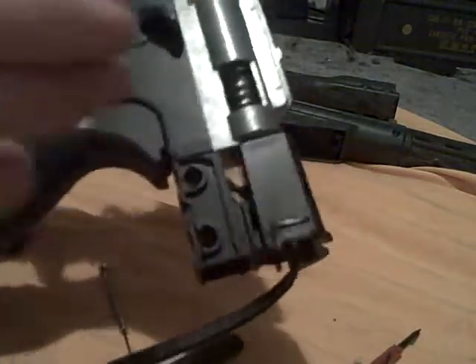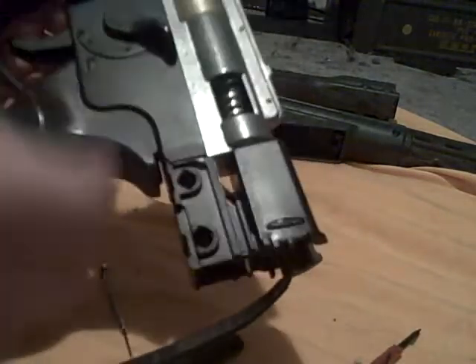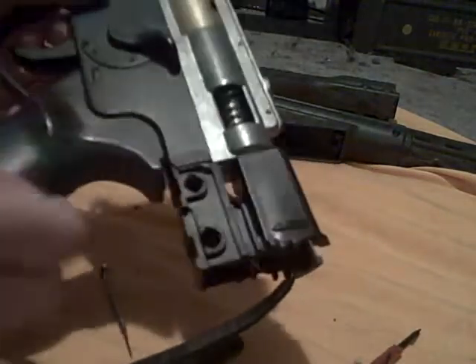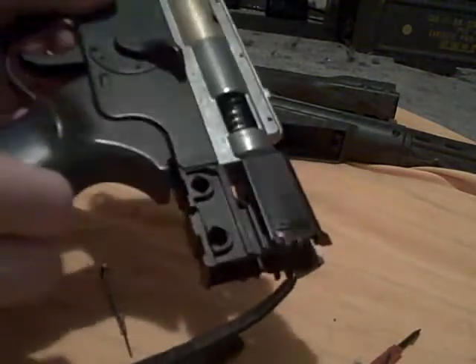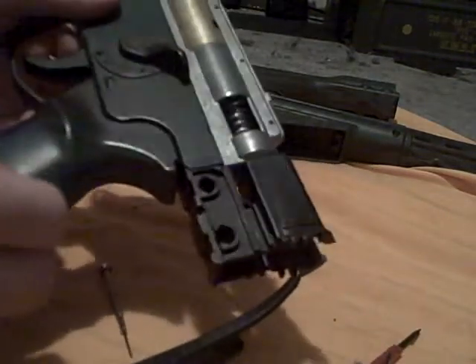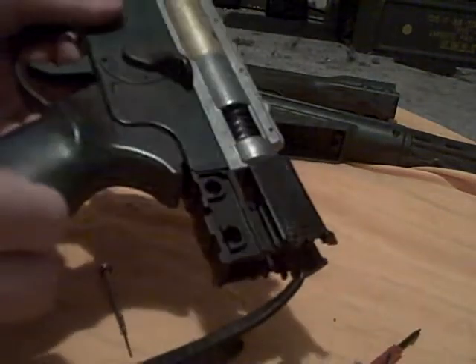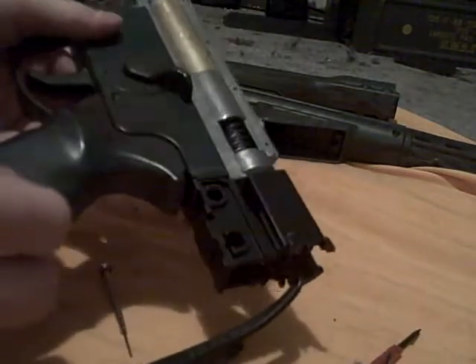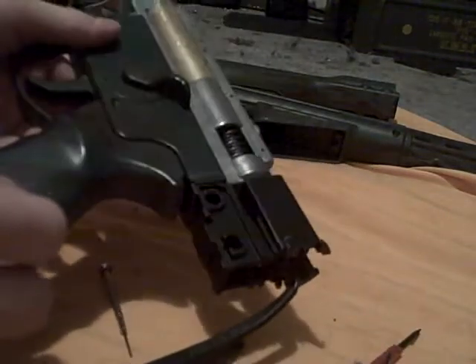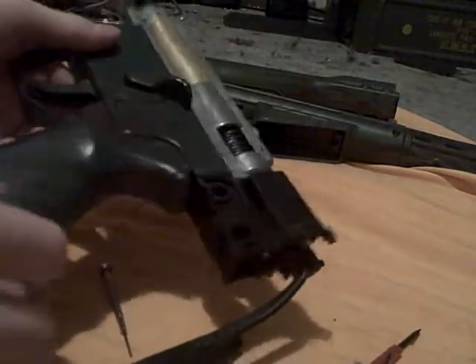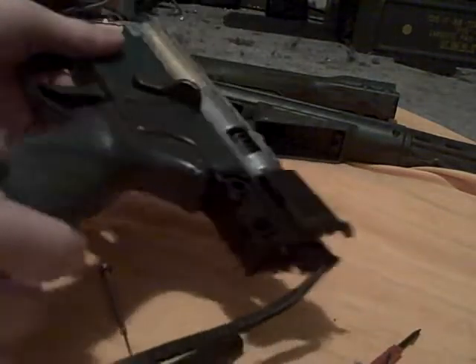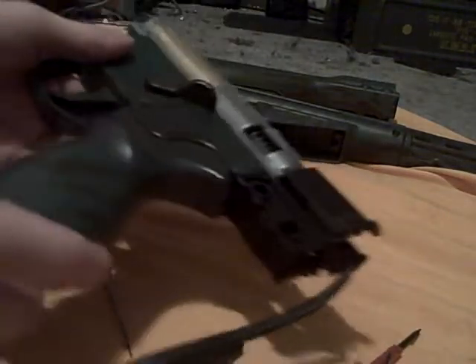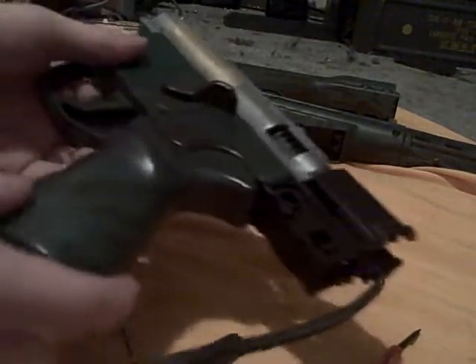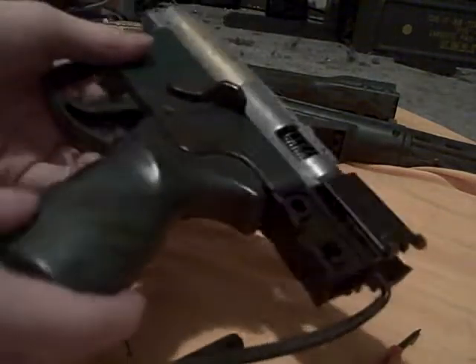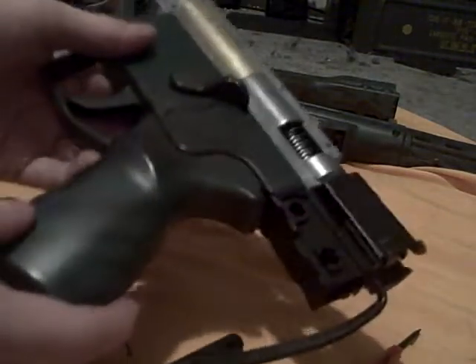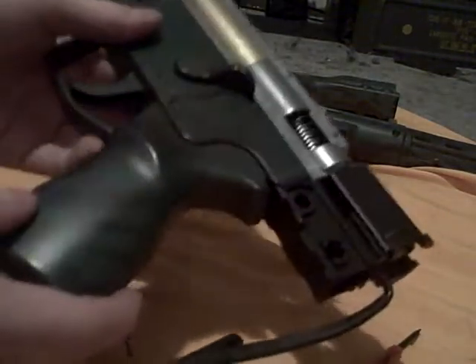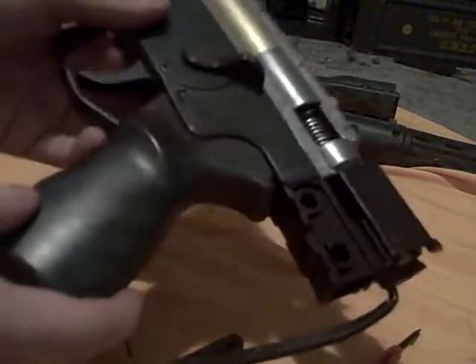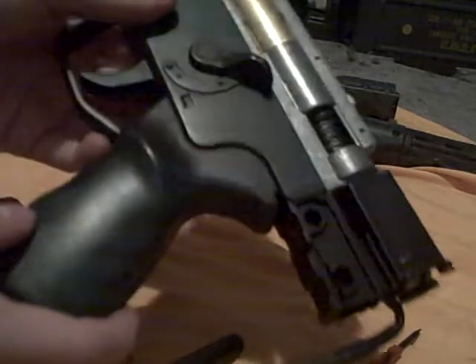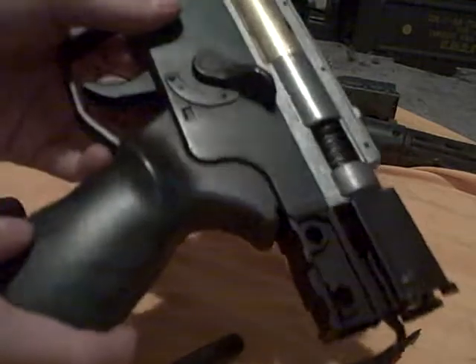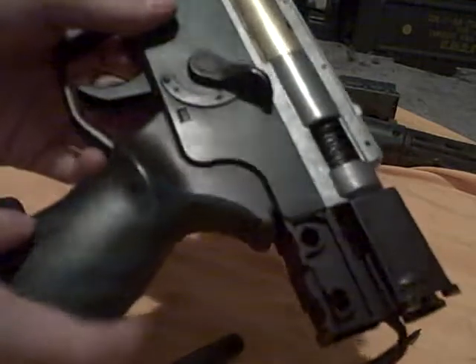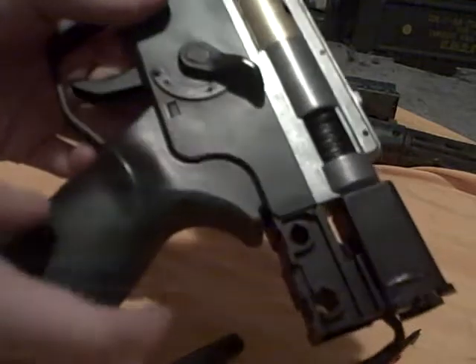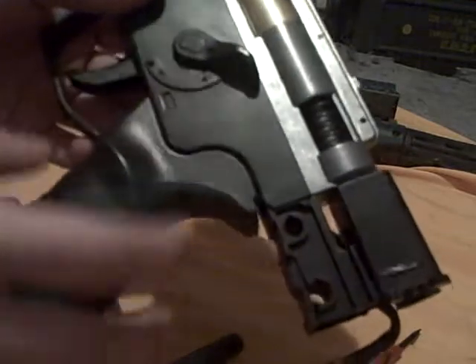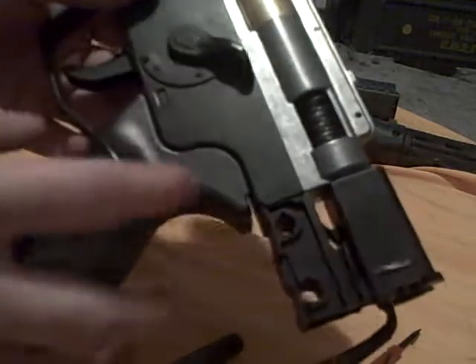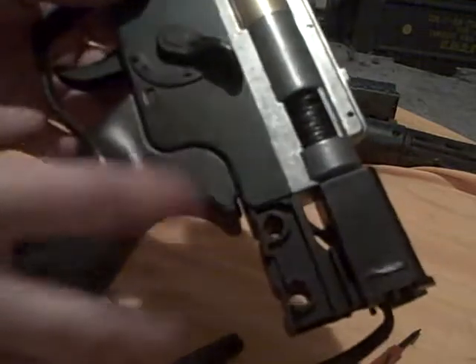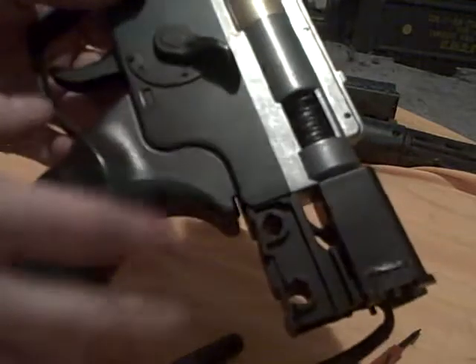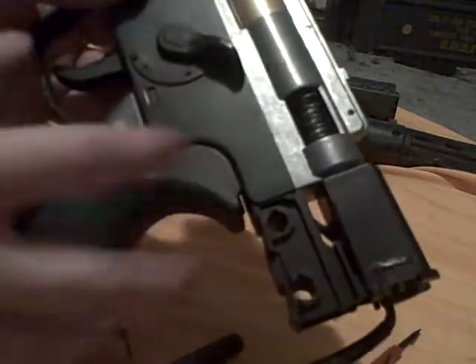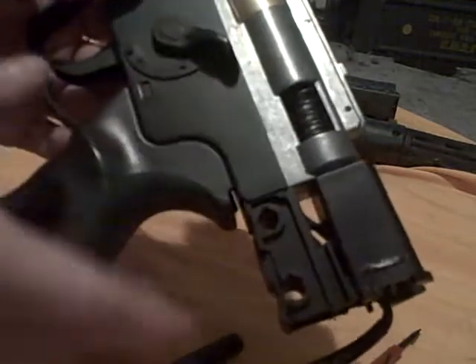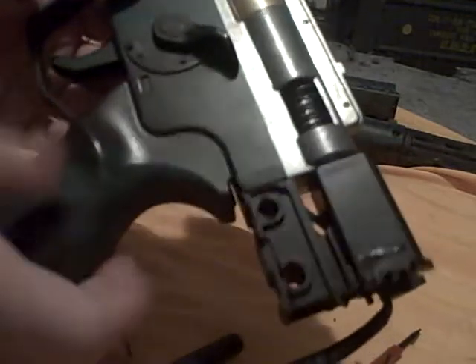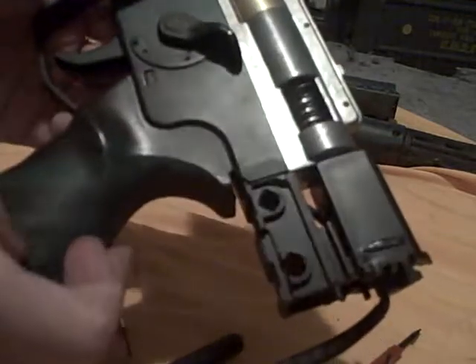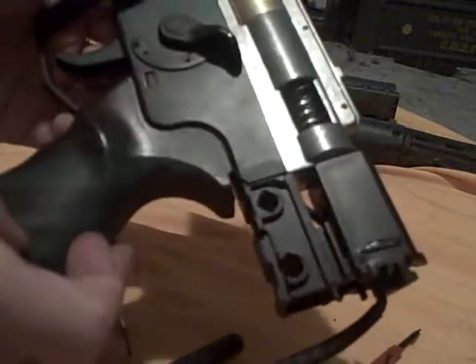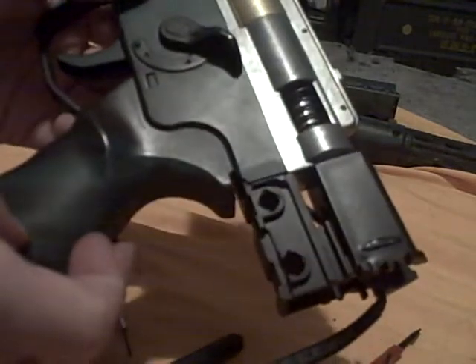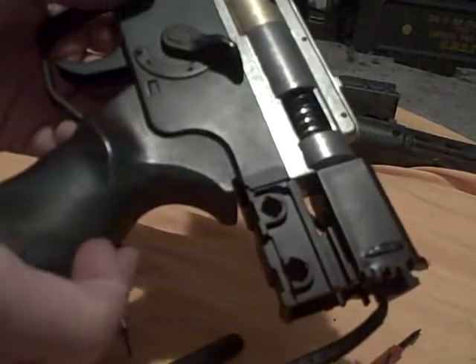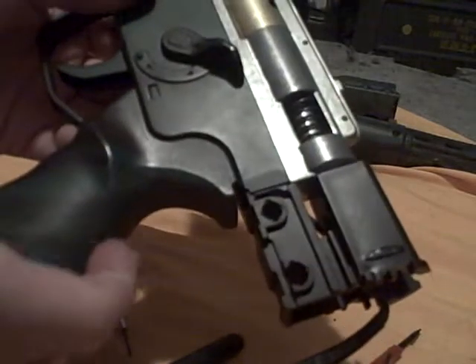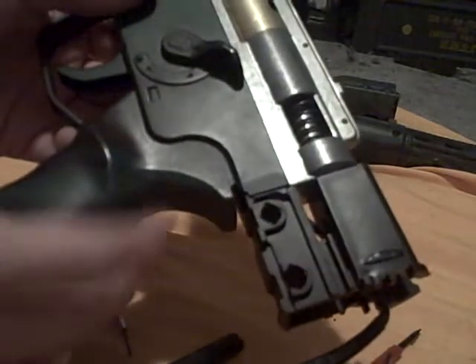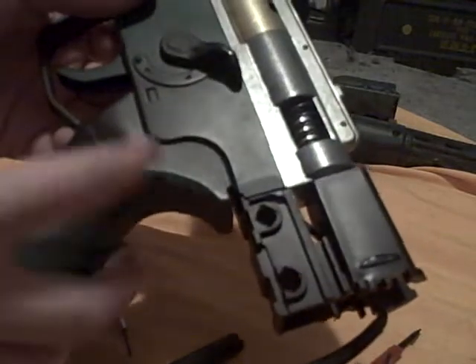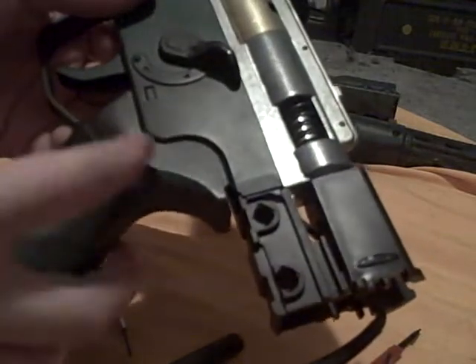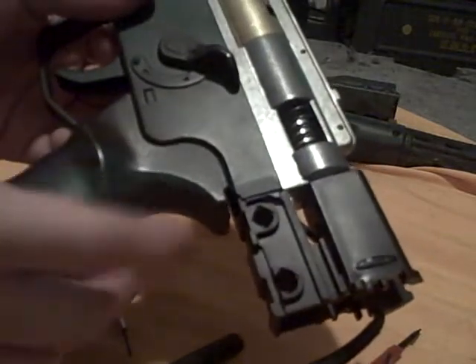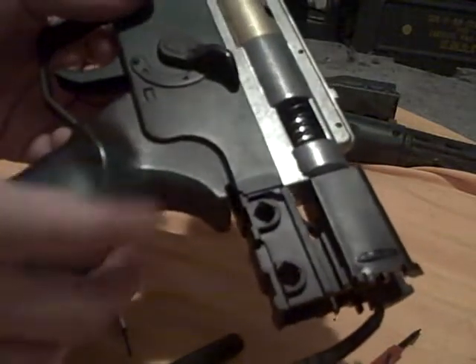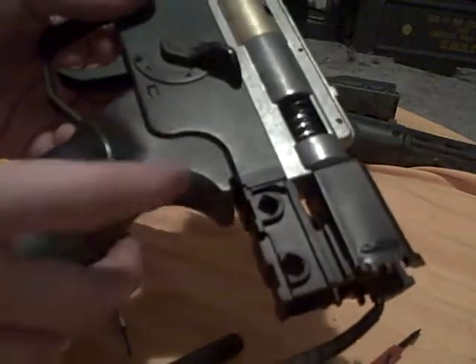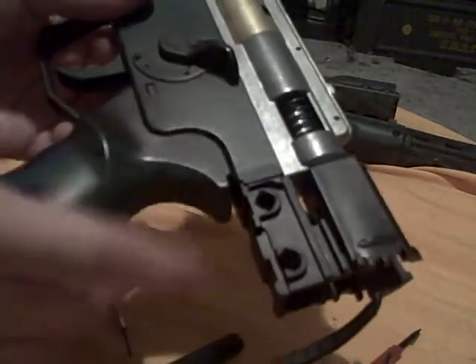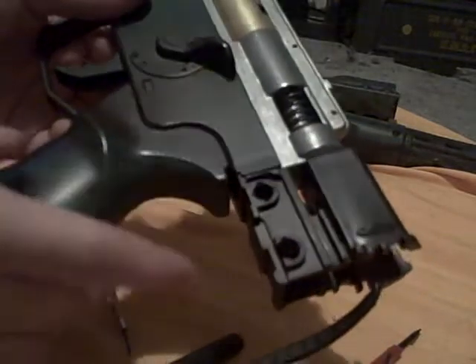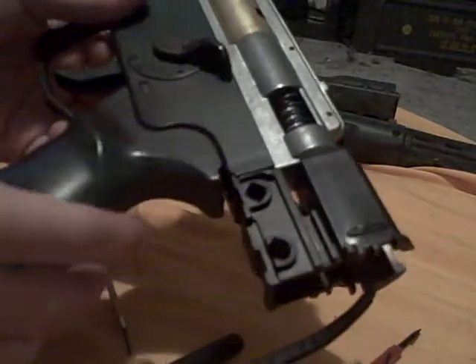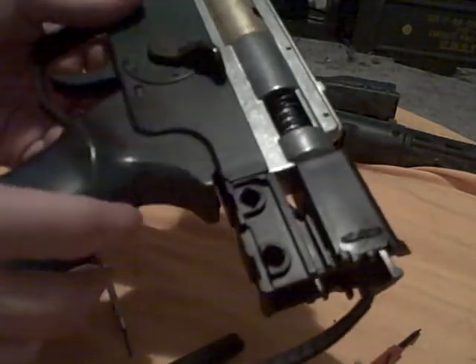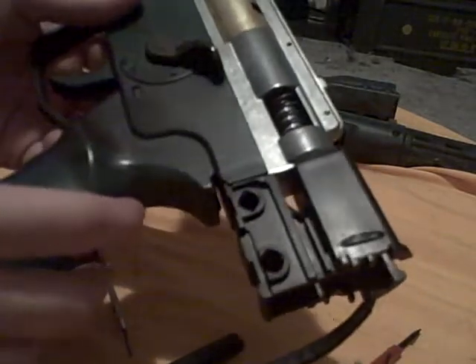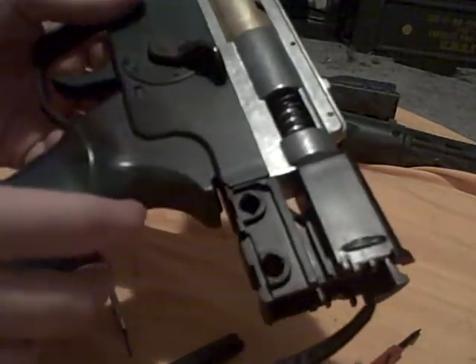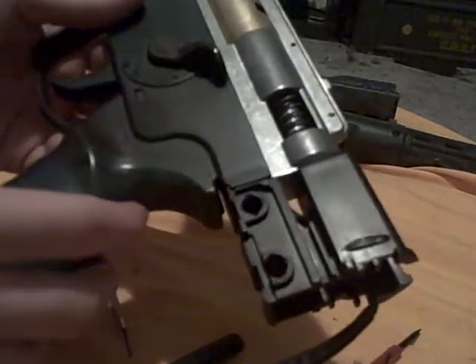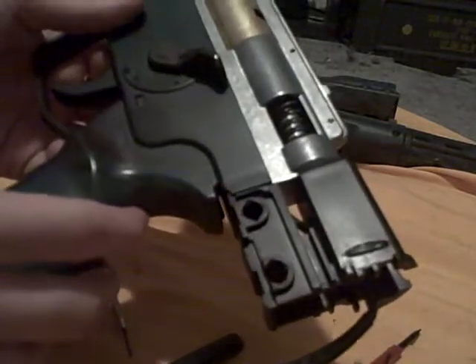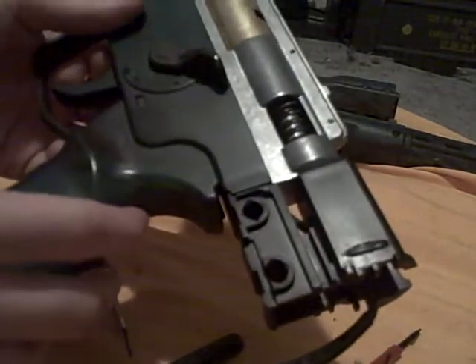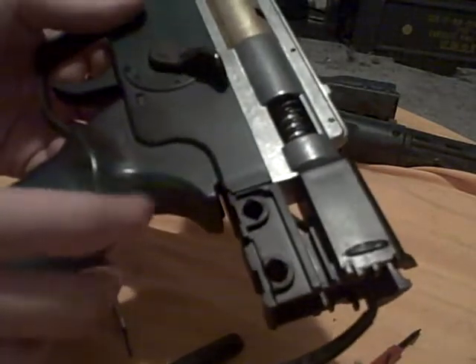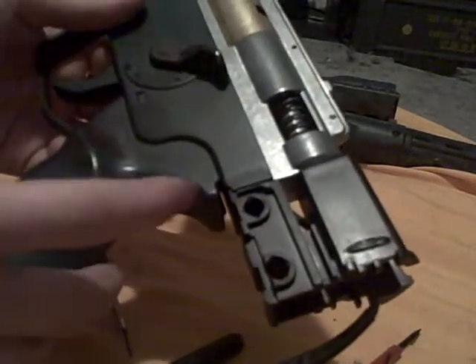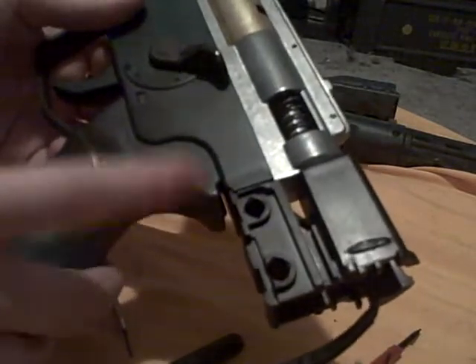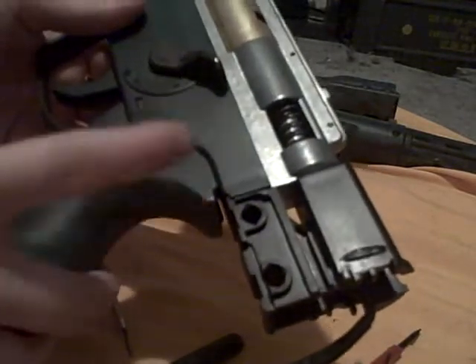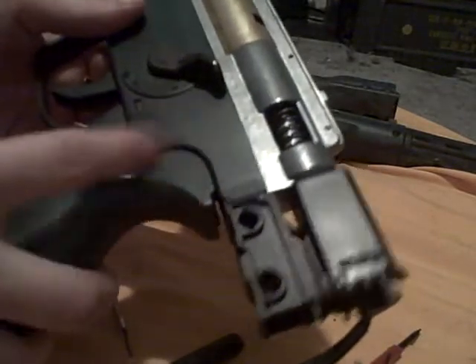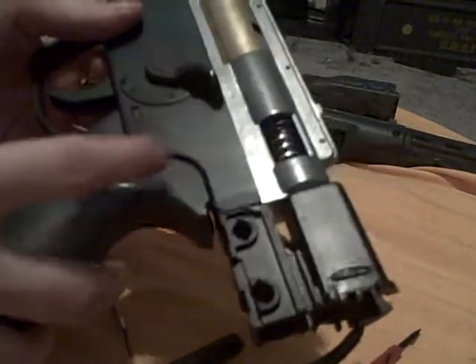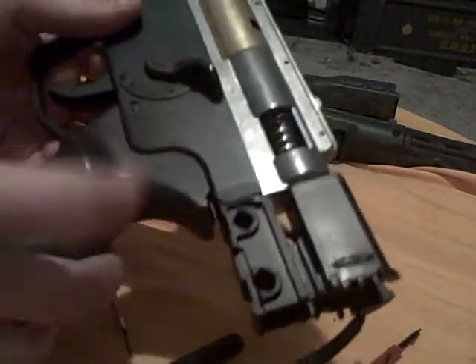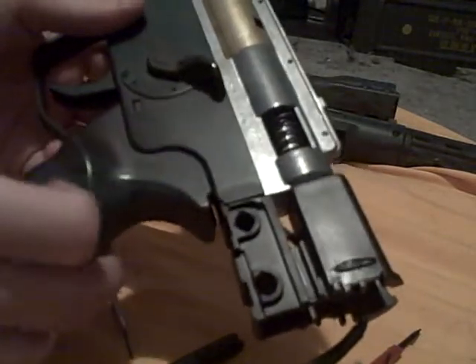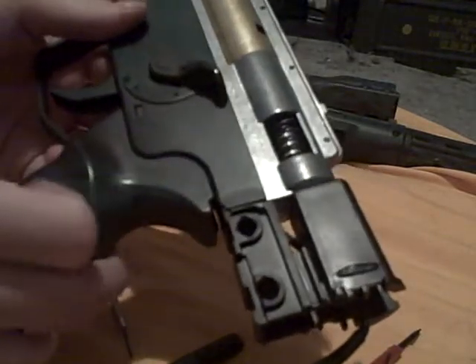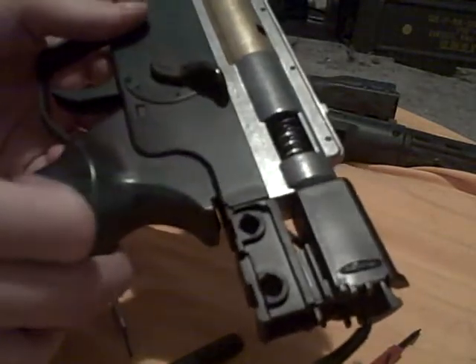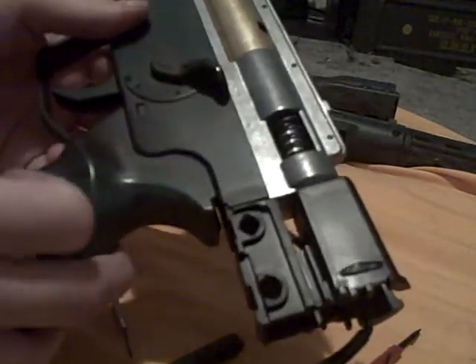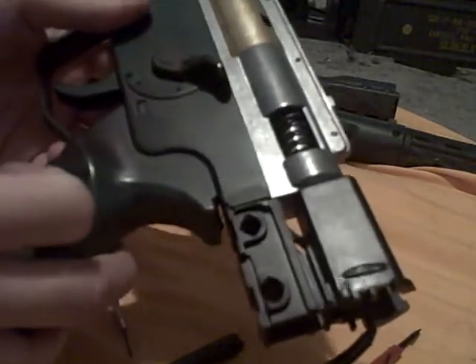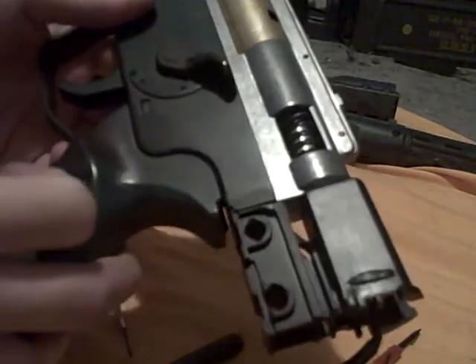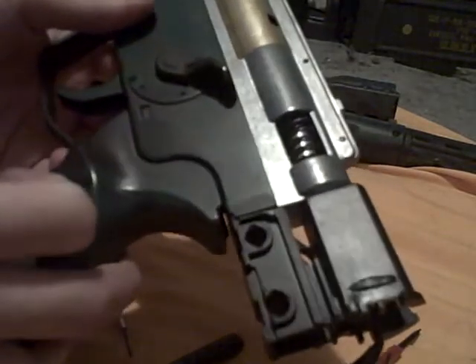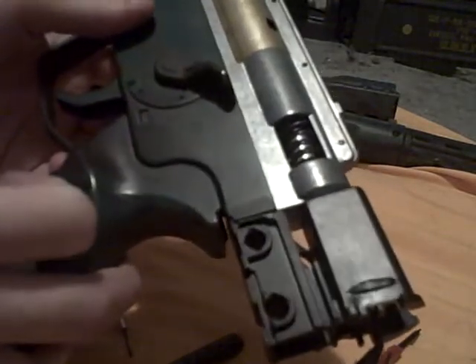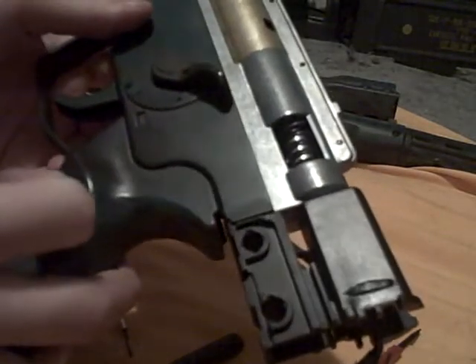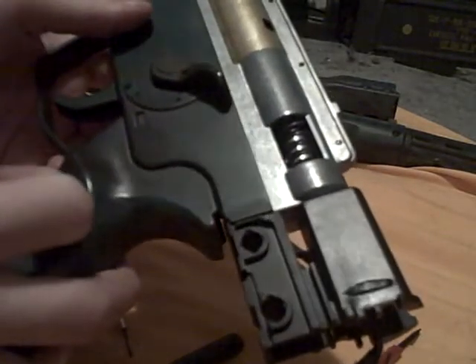The screws inside were kind of stripped, so I put a little bit of super glue around them, and that actually fixed them.